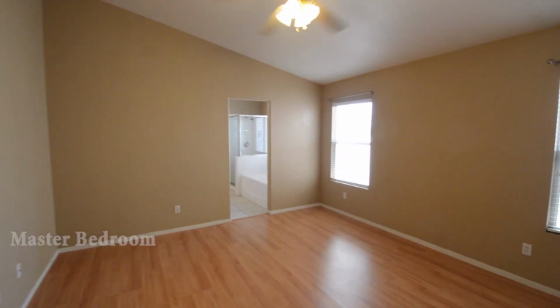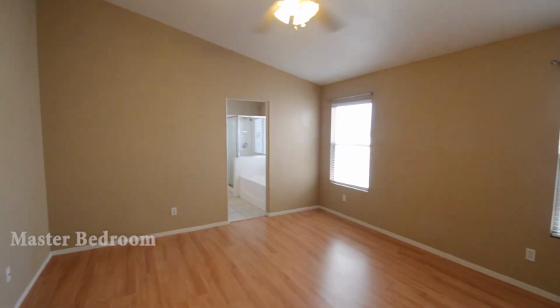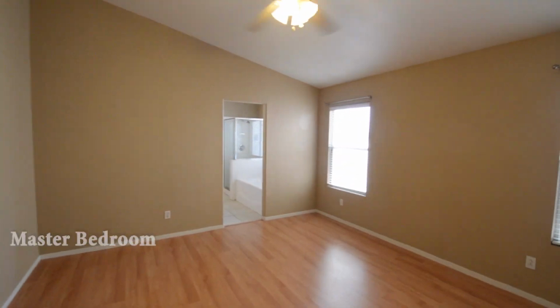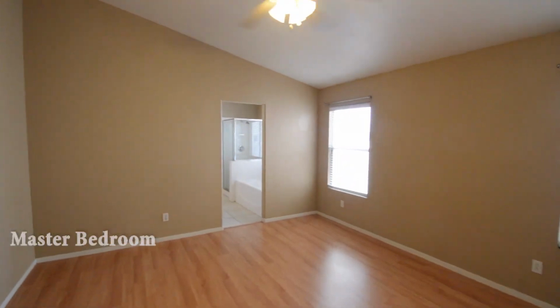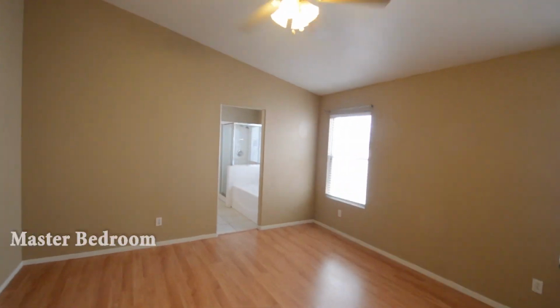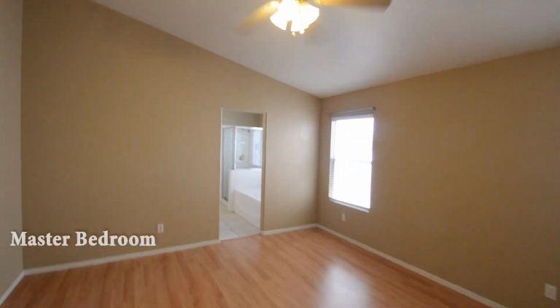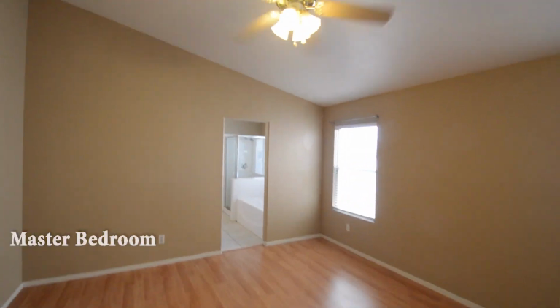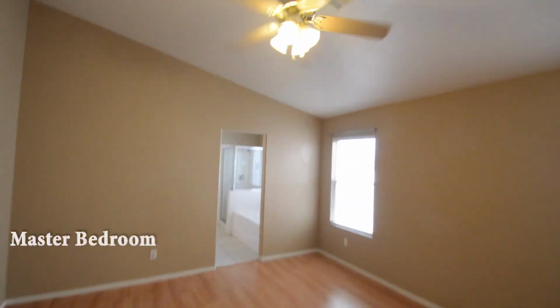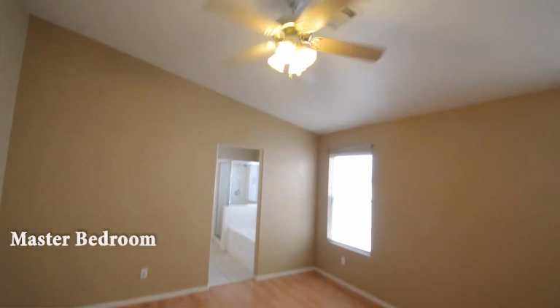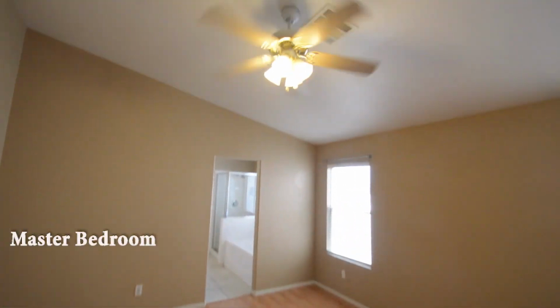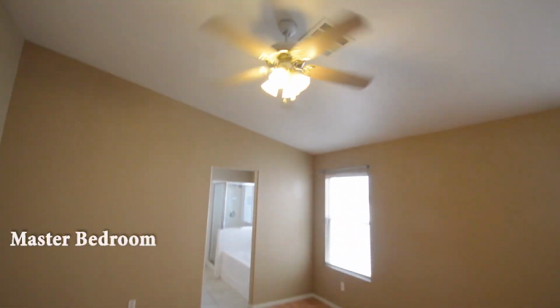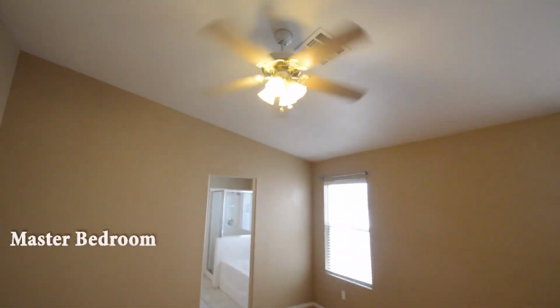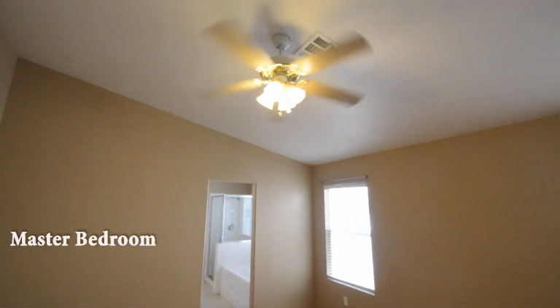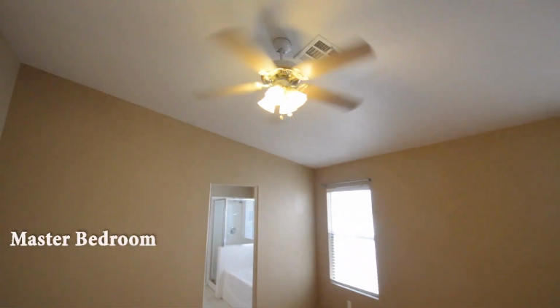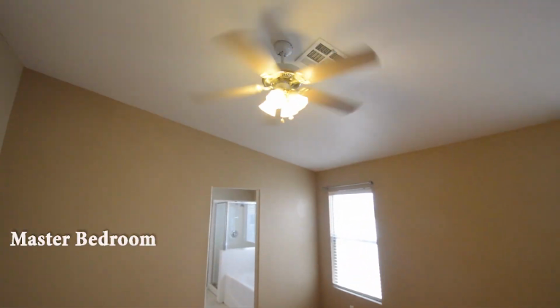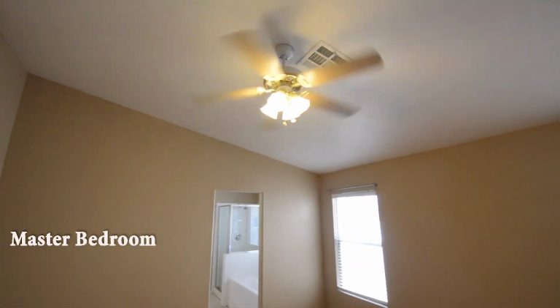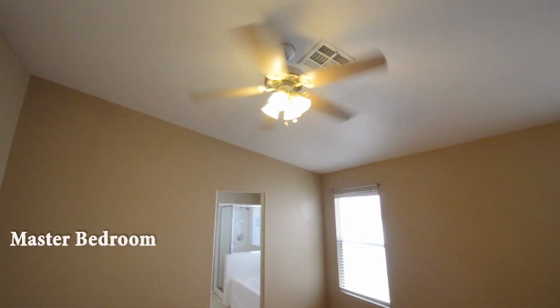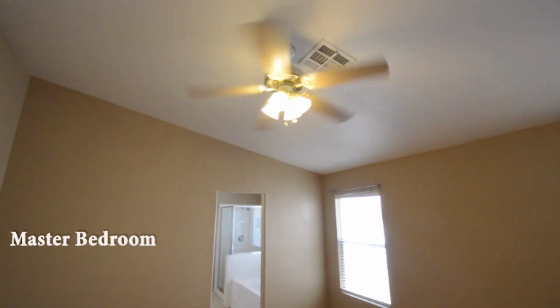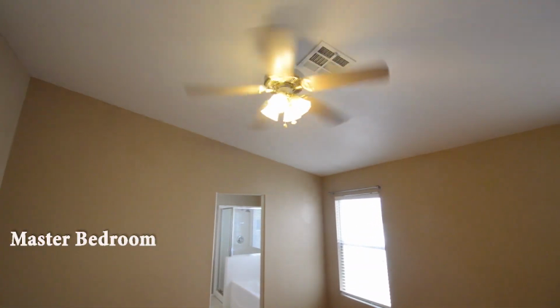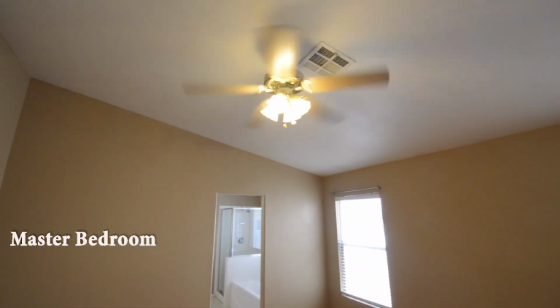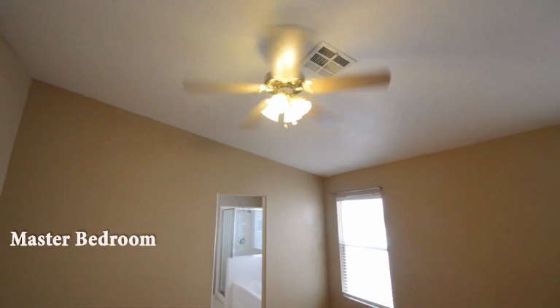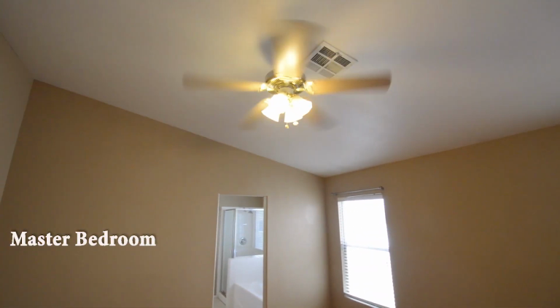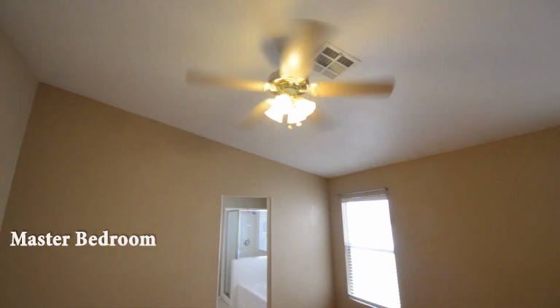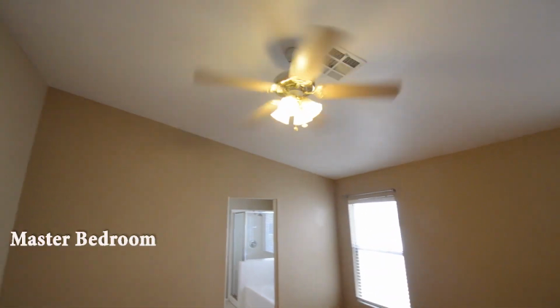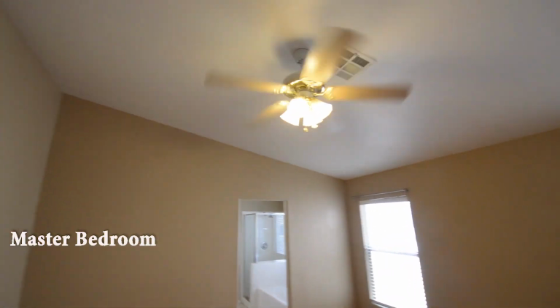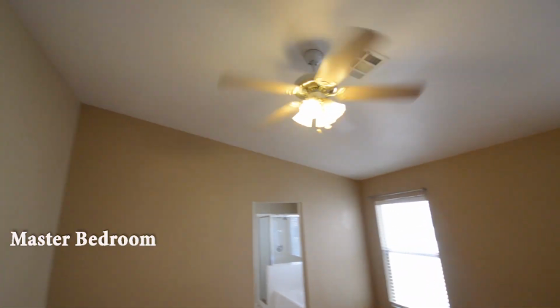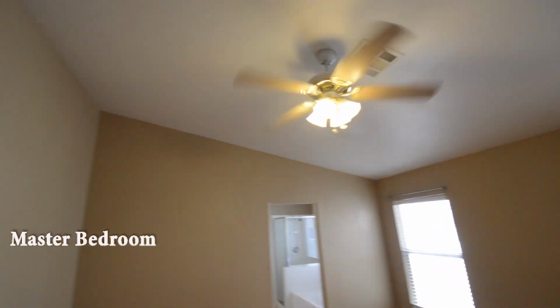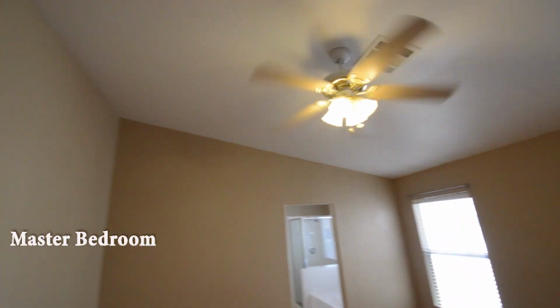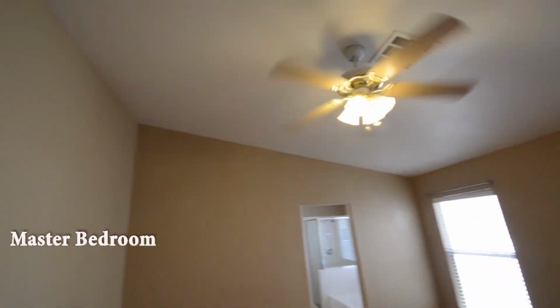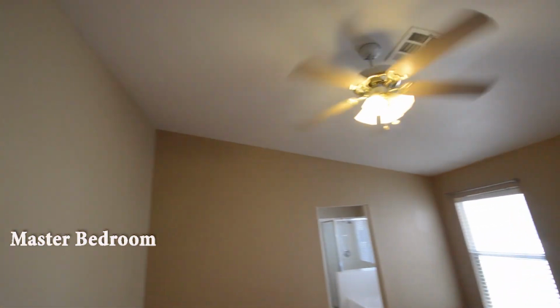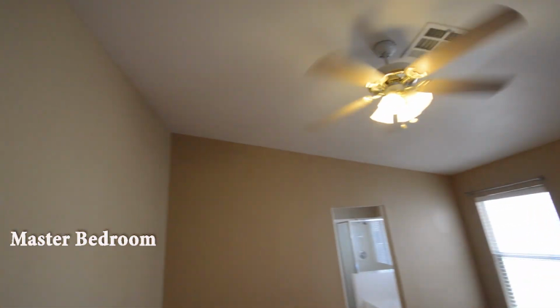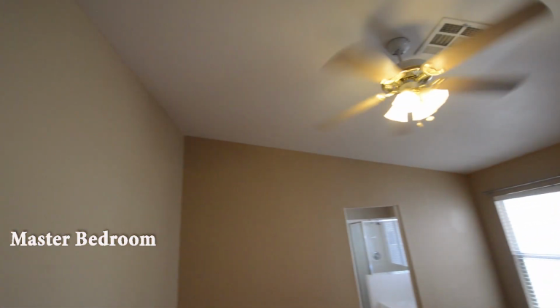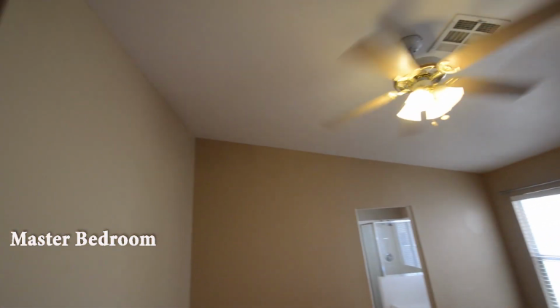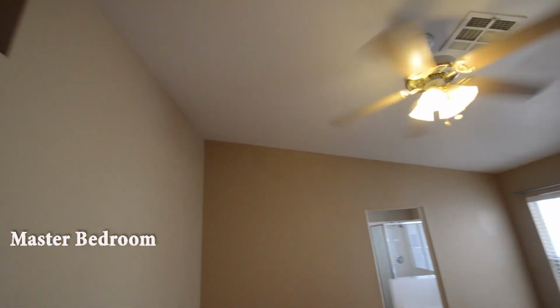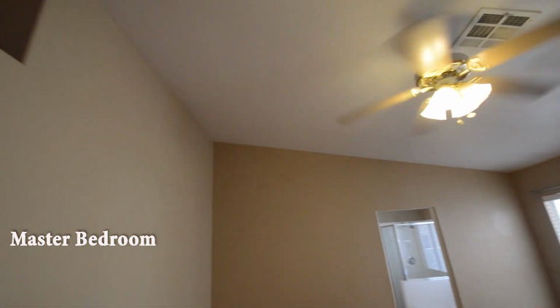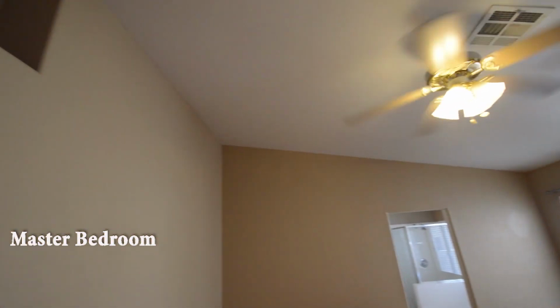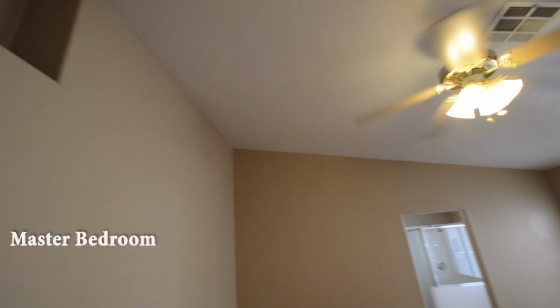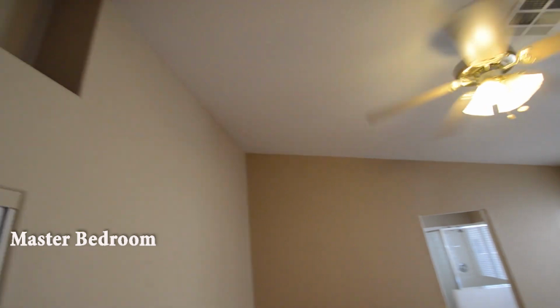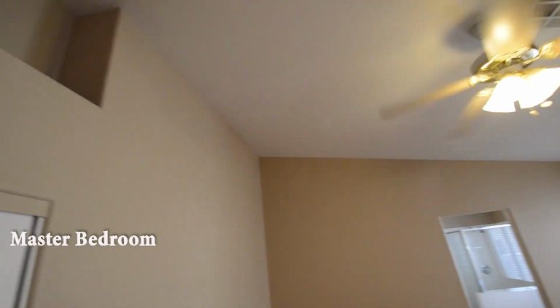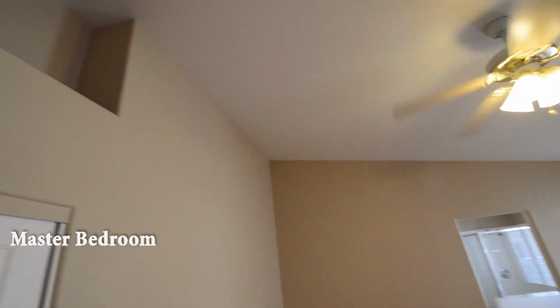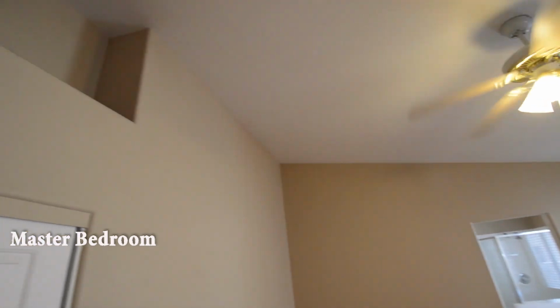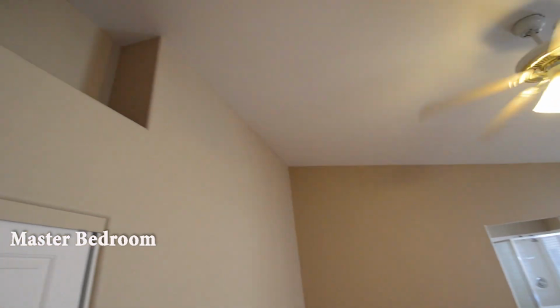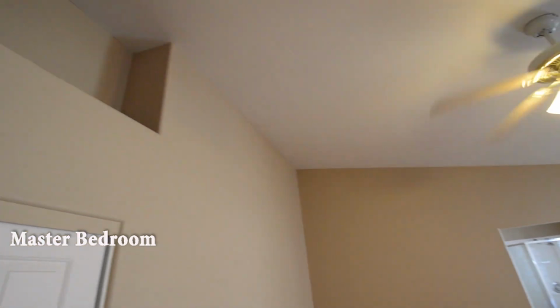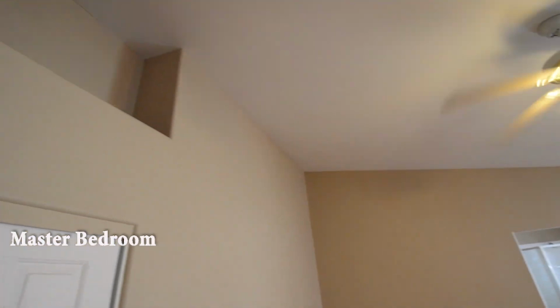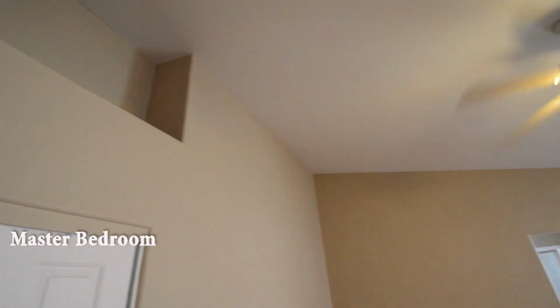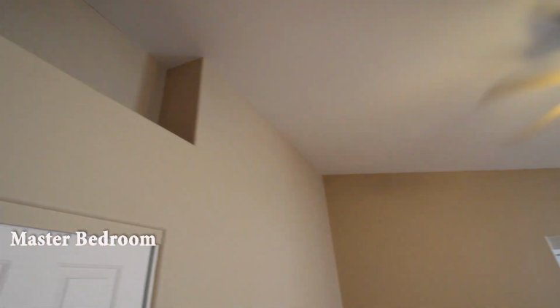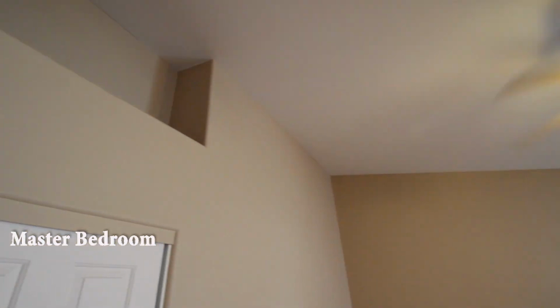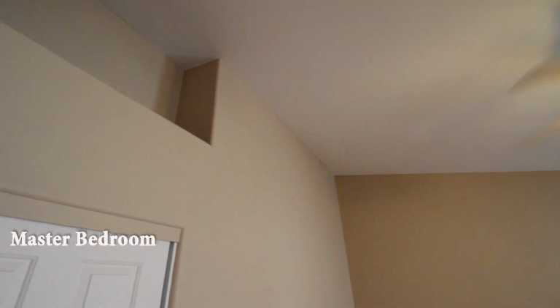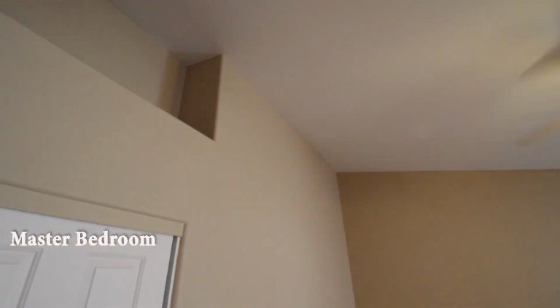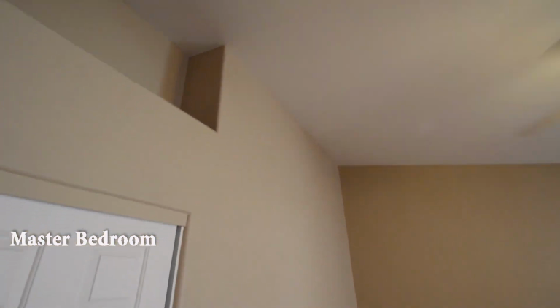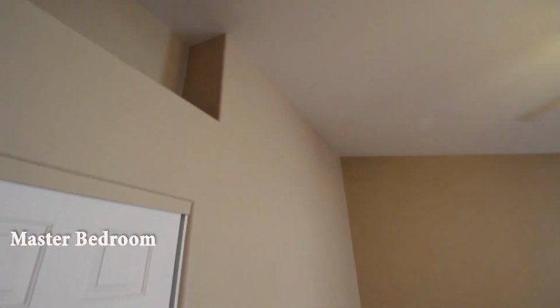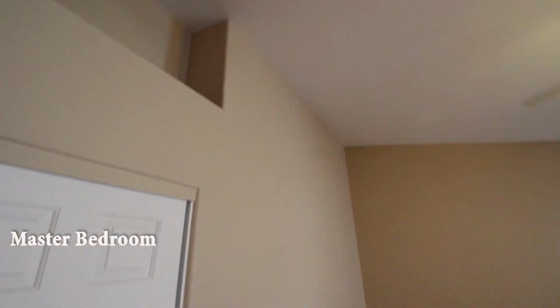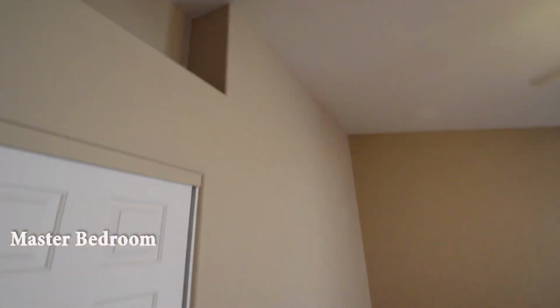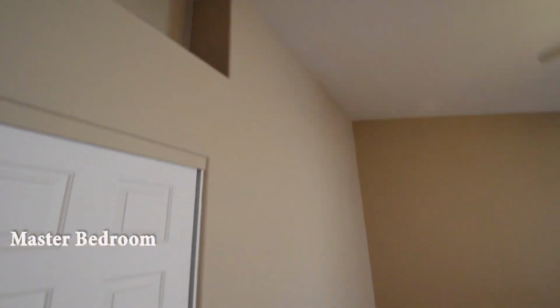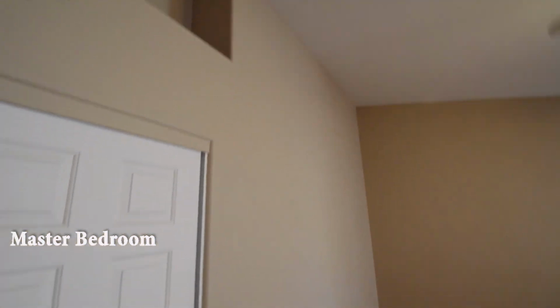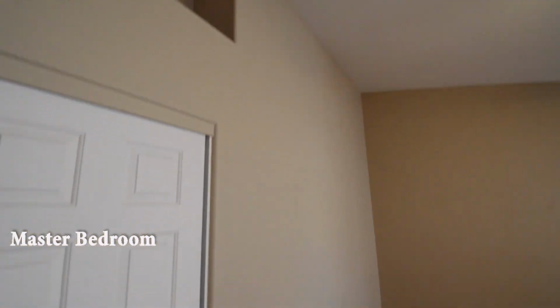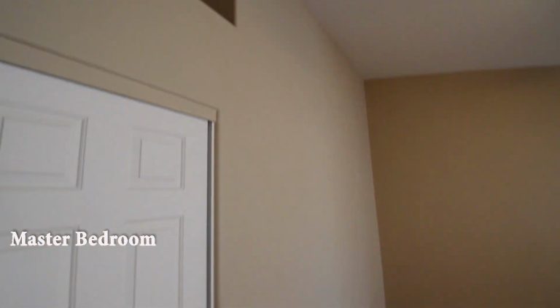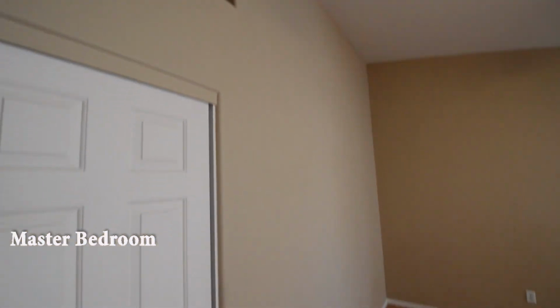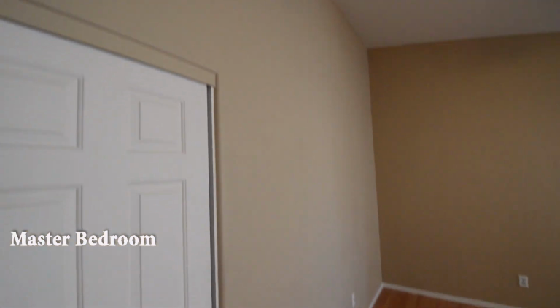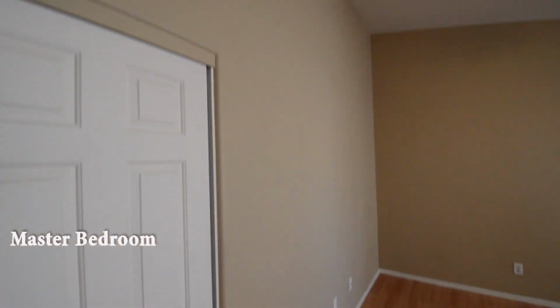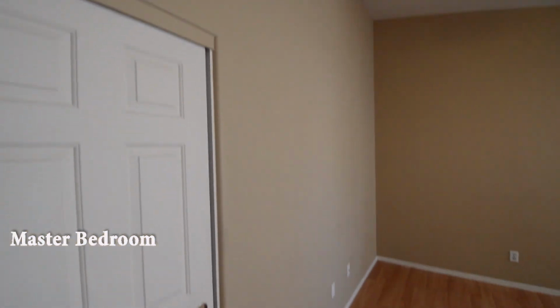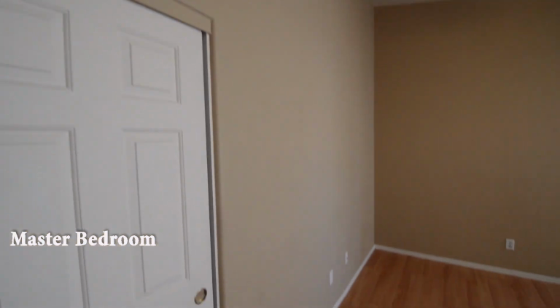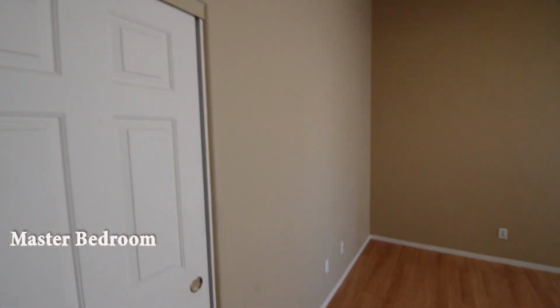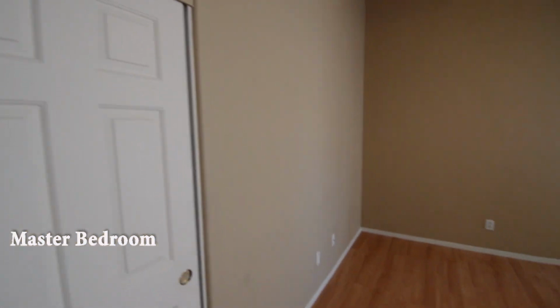The master bedroom has a vaulted ceiling, wood laminate floor, ceiling fan with light, and window blinds.